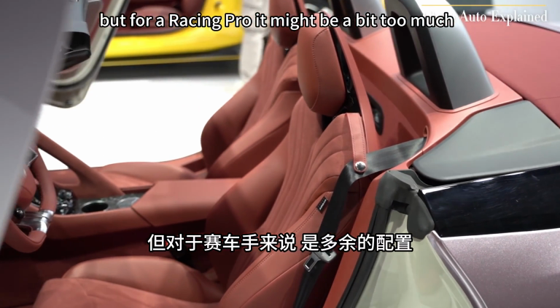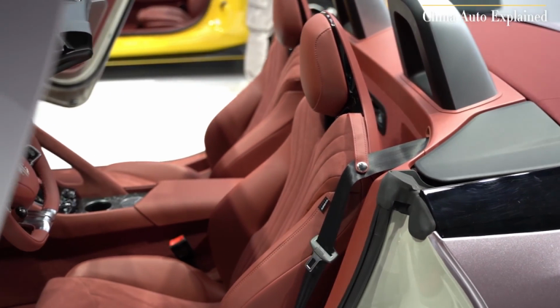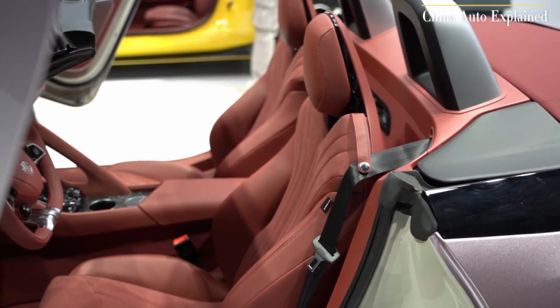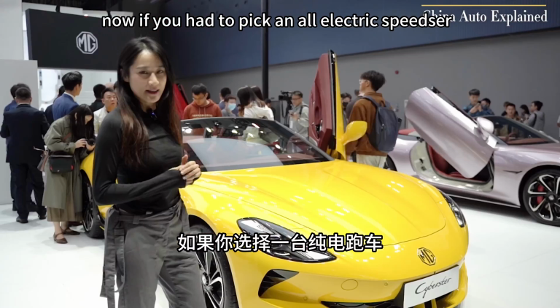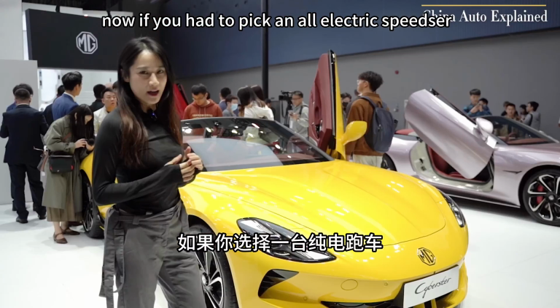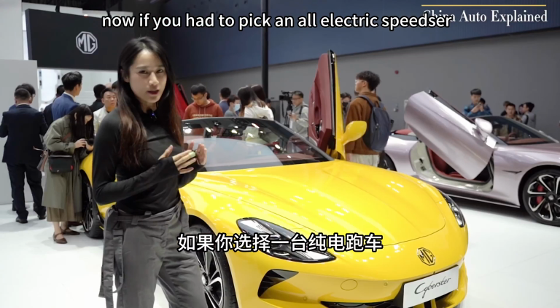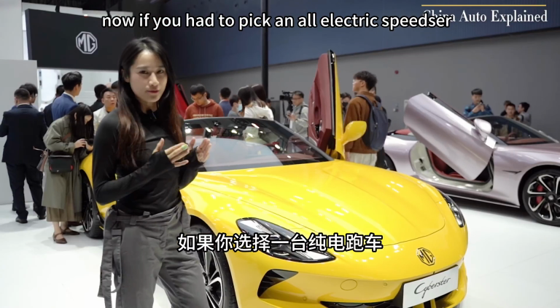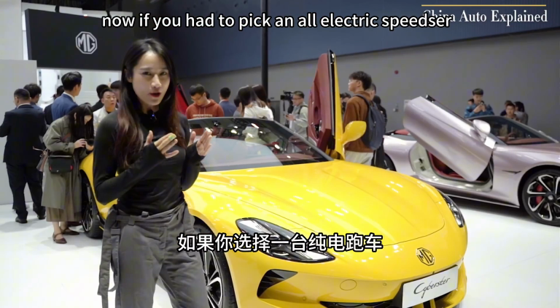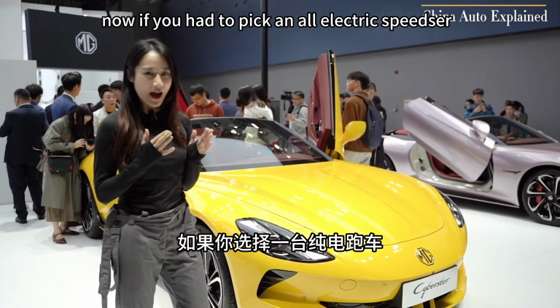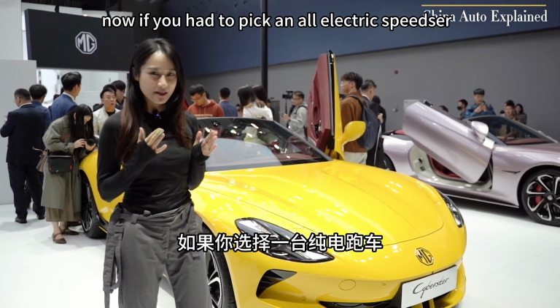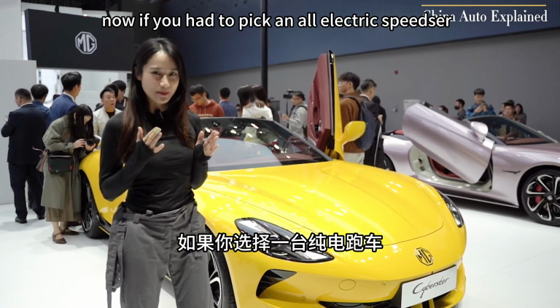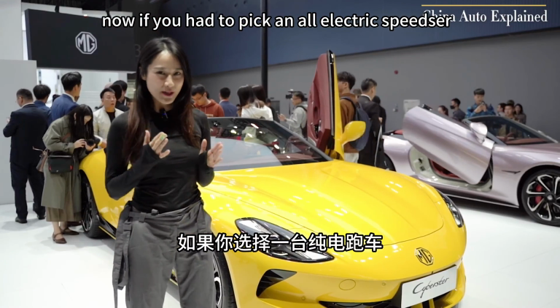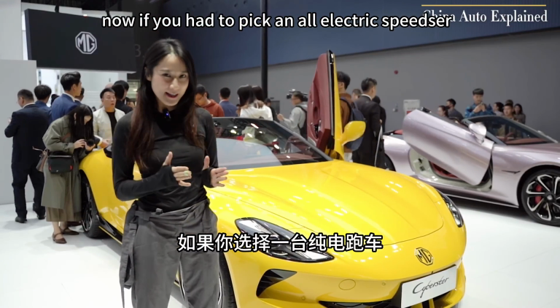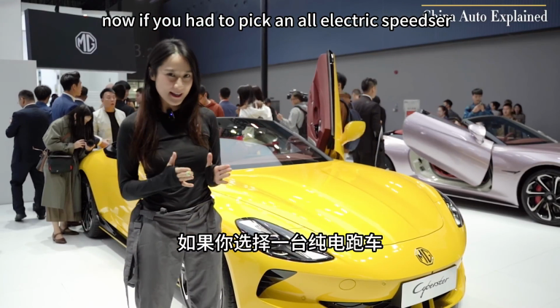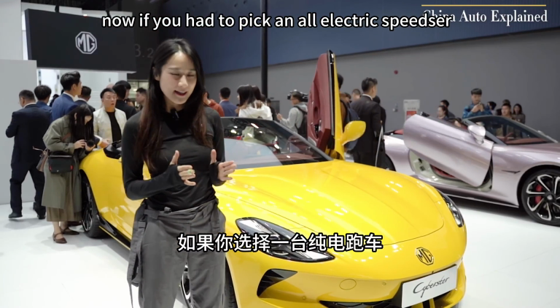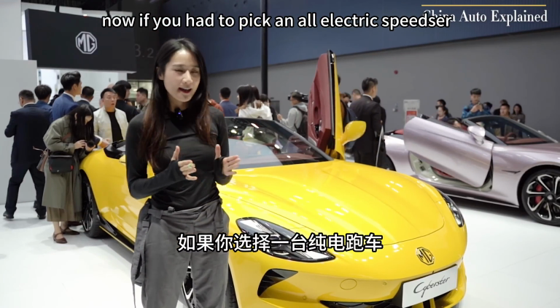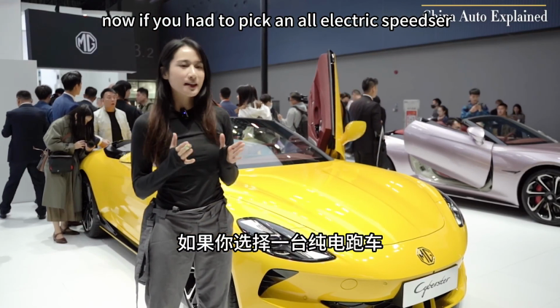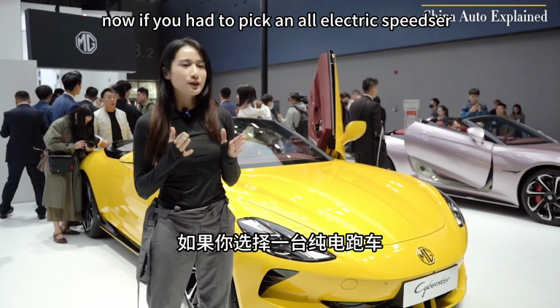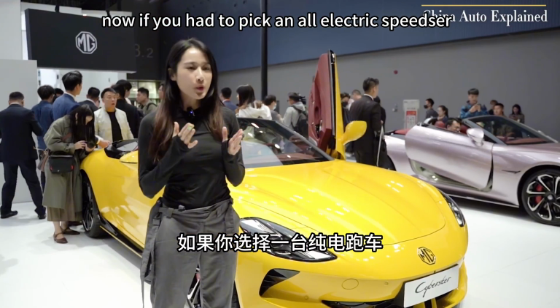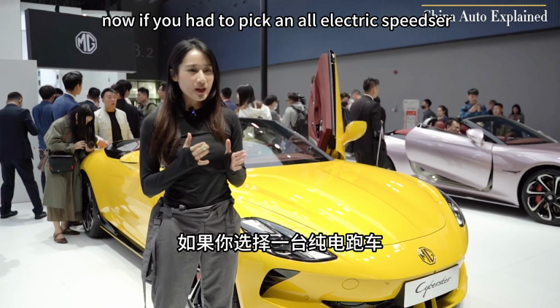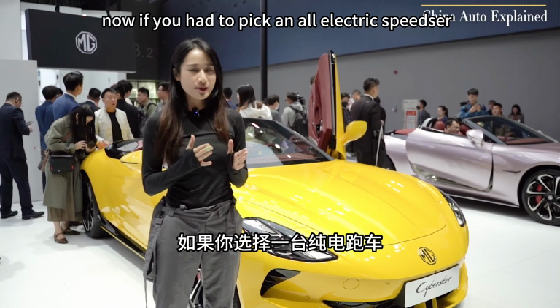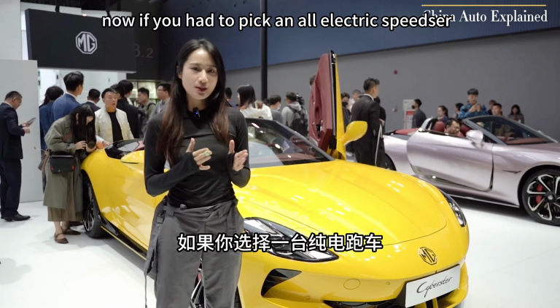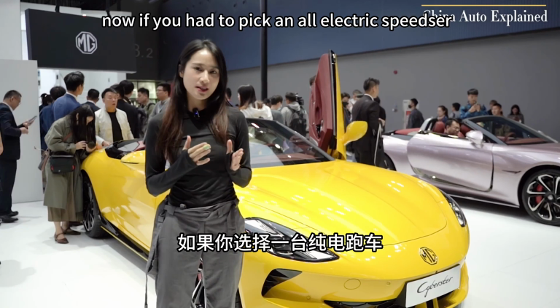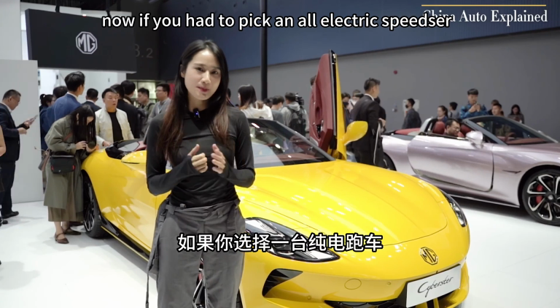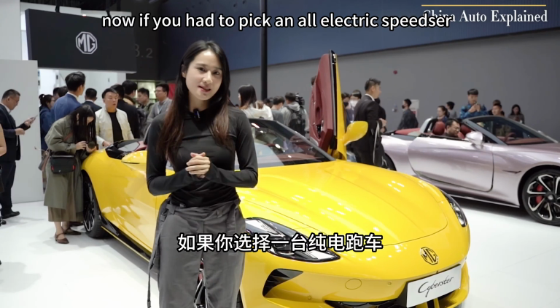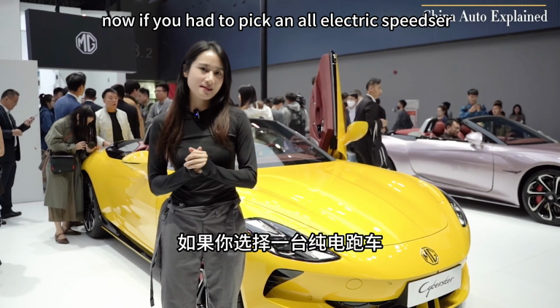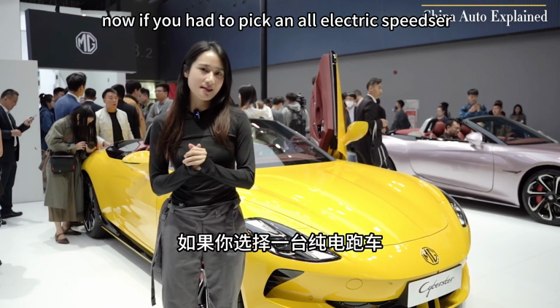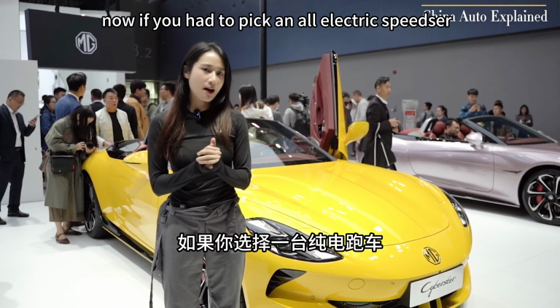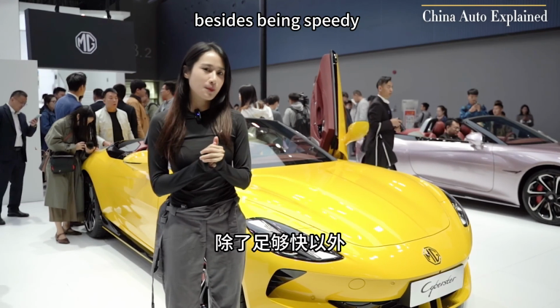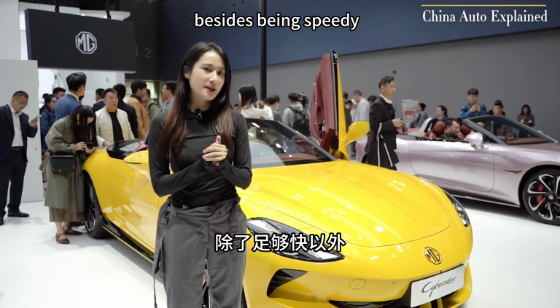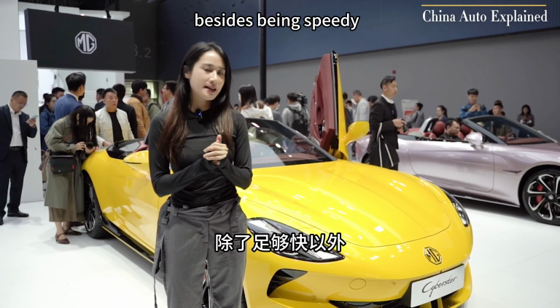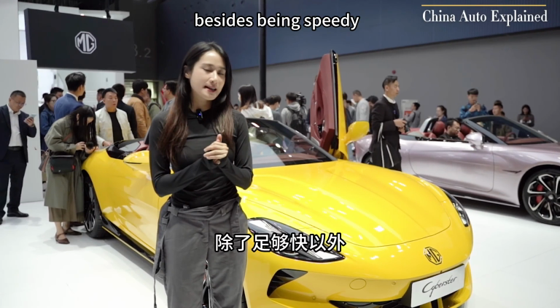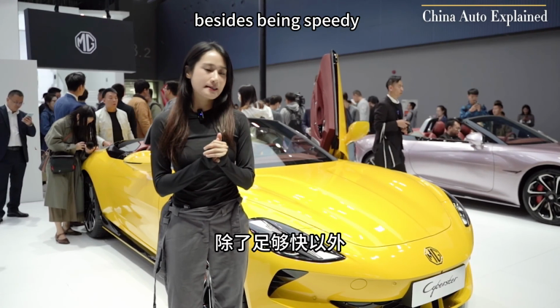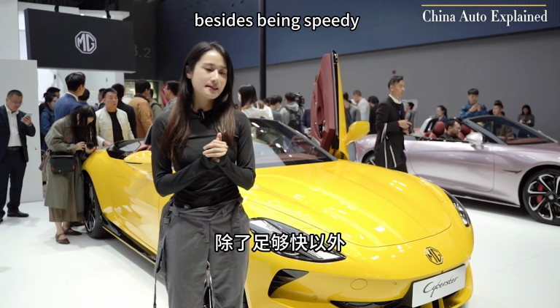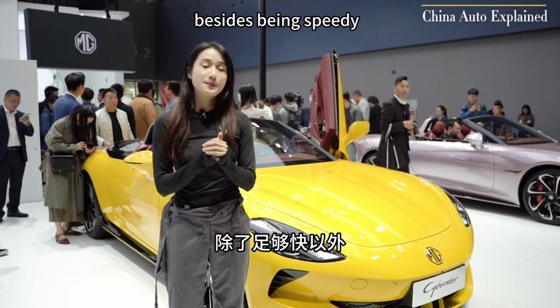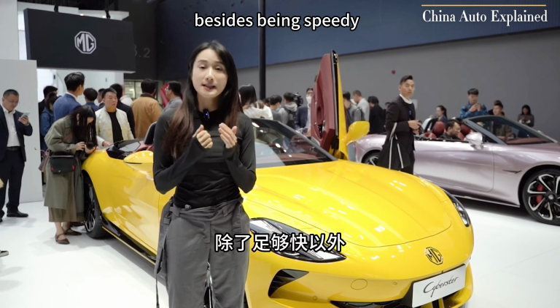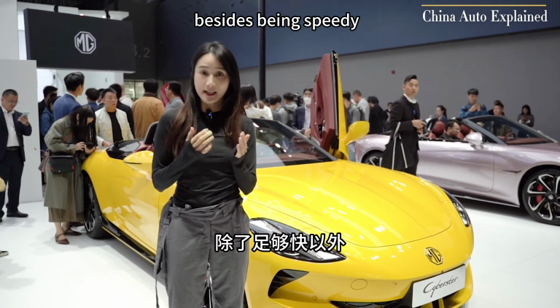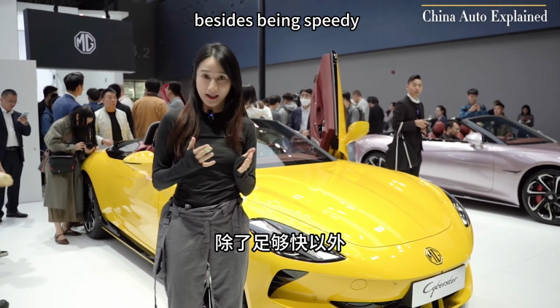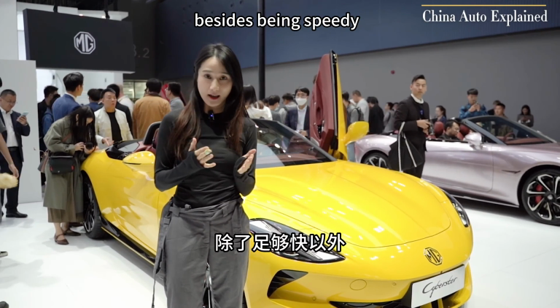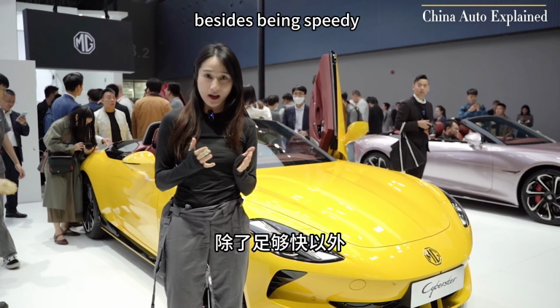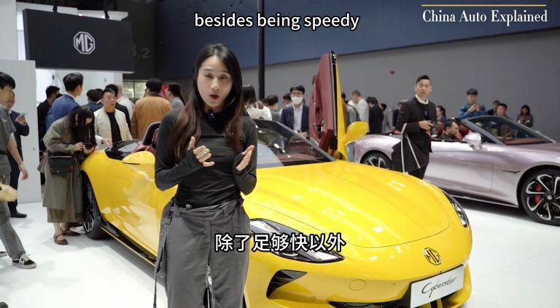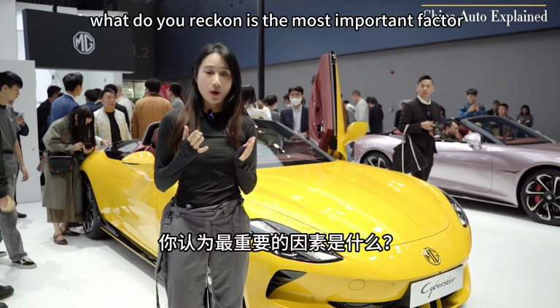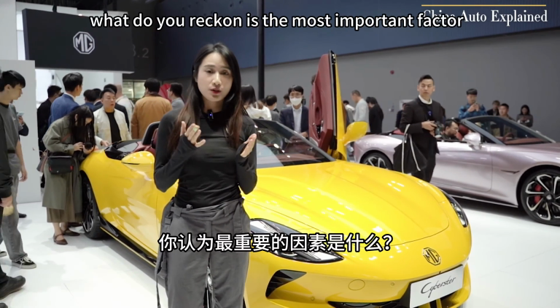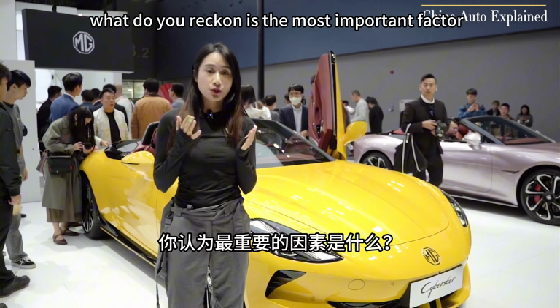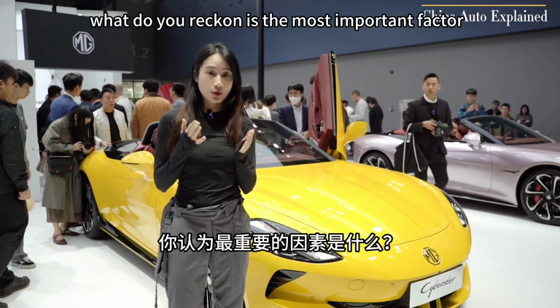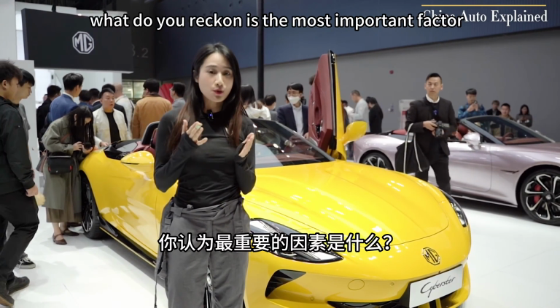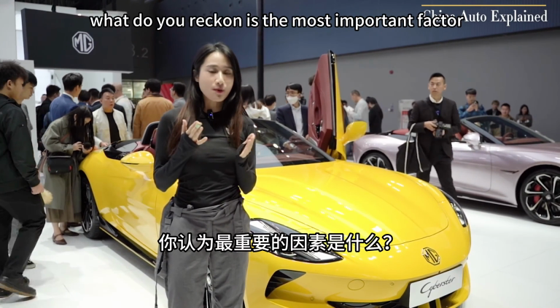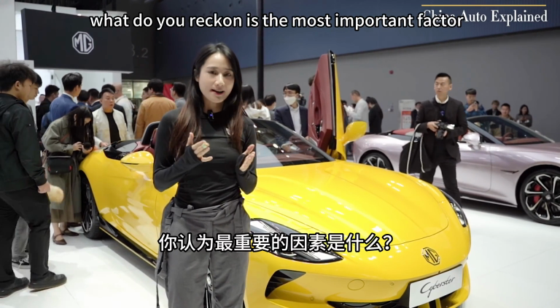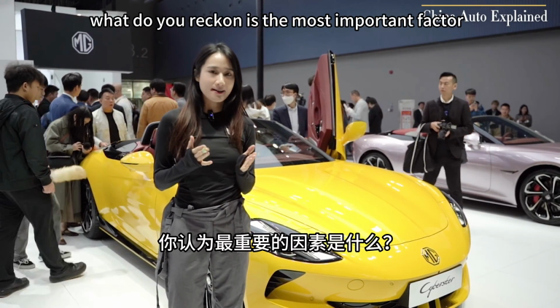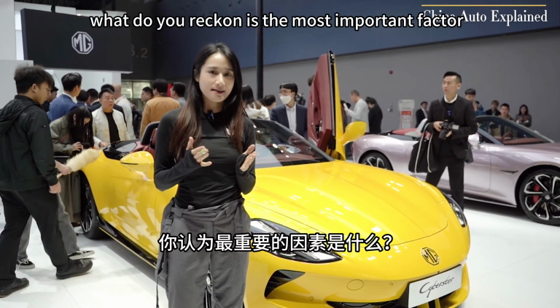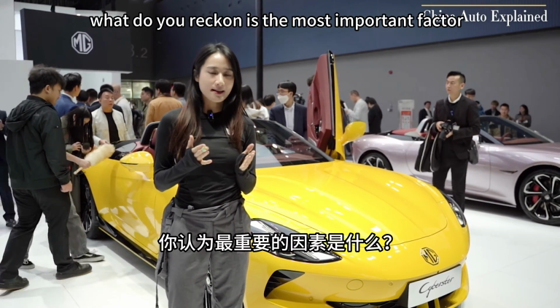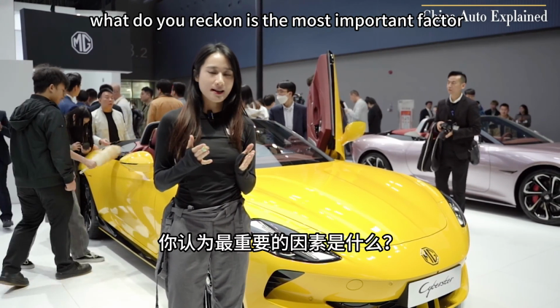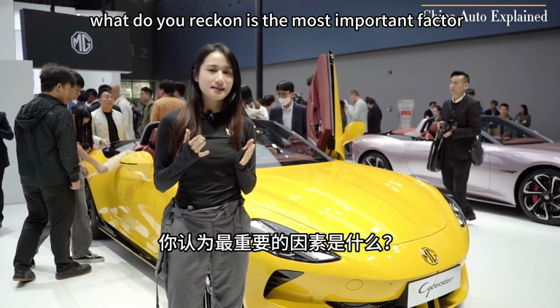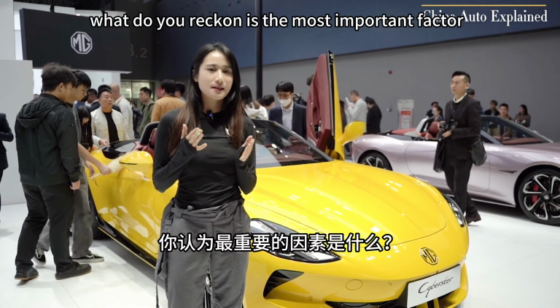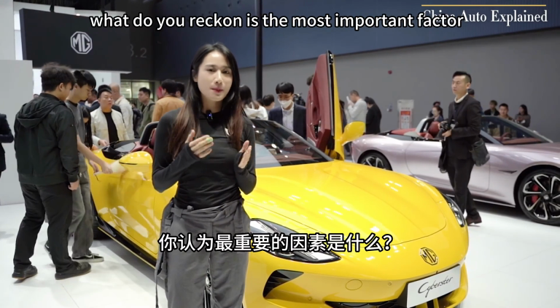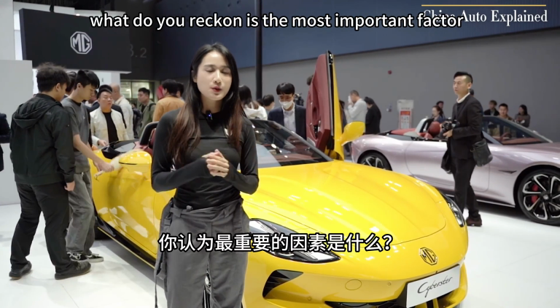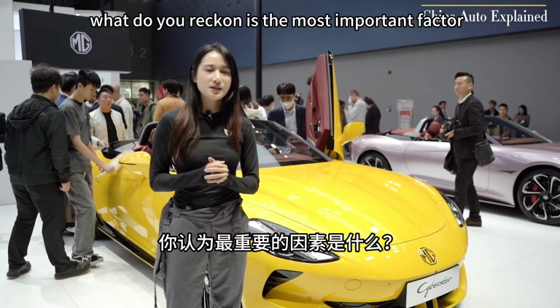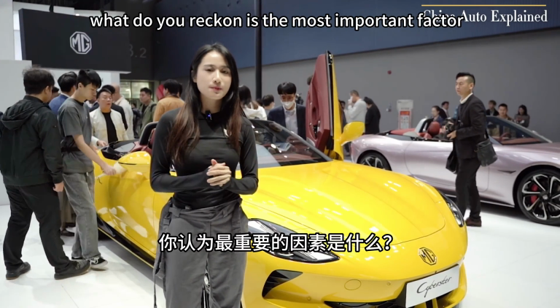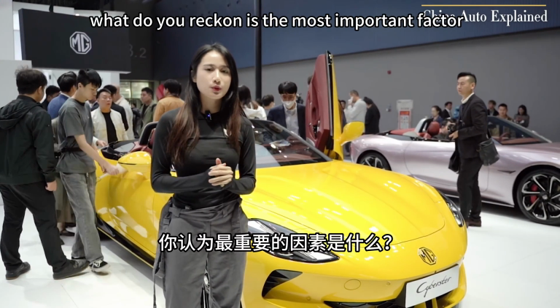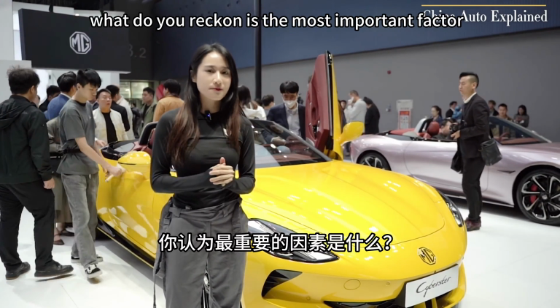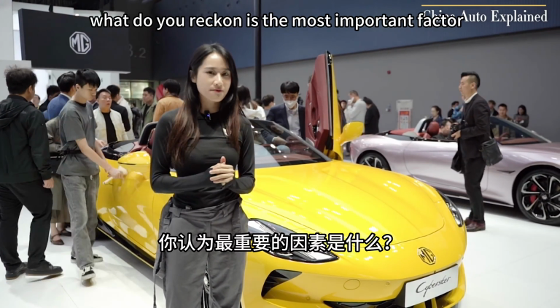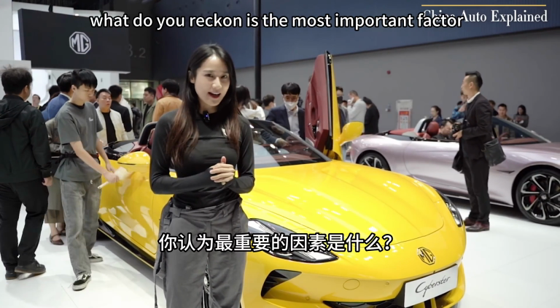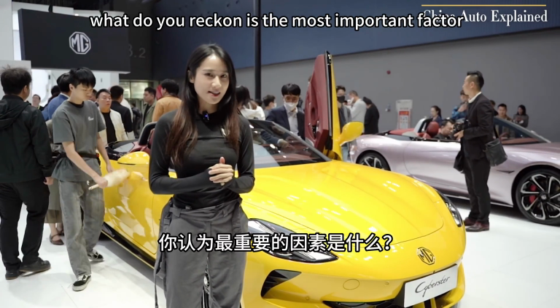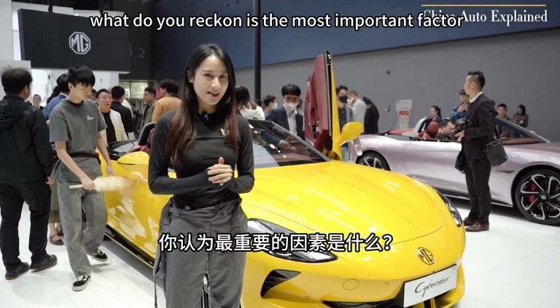Now, if you had to pick an all-electric speedster, besides being speedy, what do you reckon is the most important factor? Drop your thoughts.